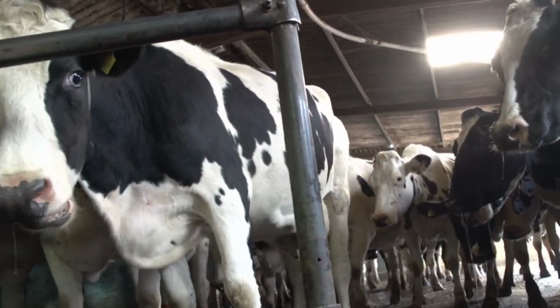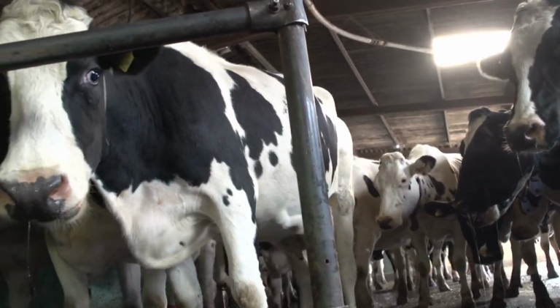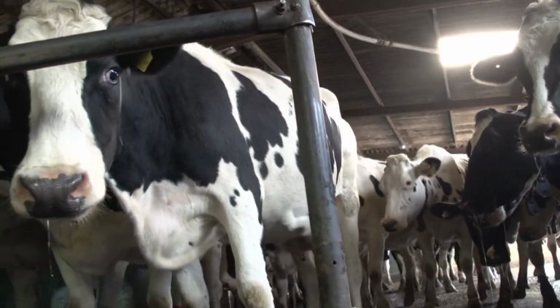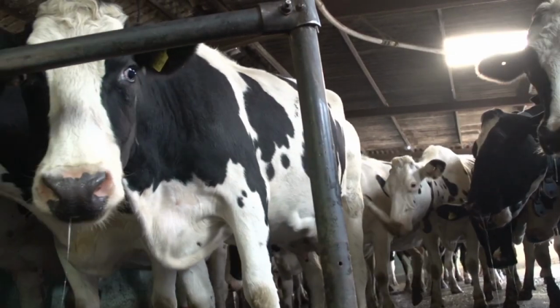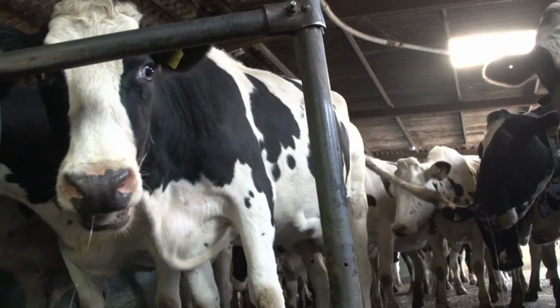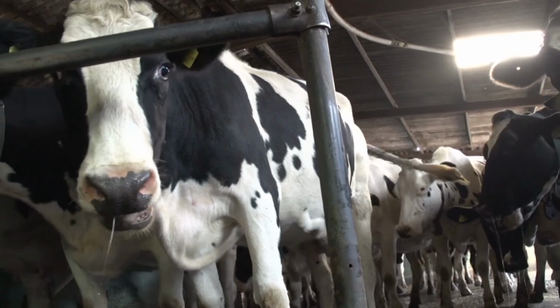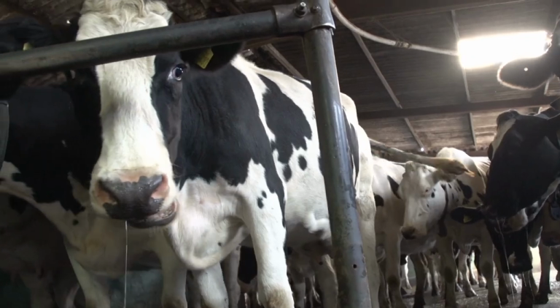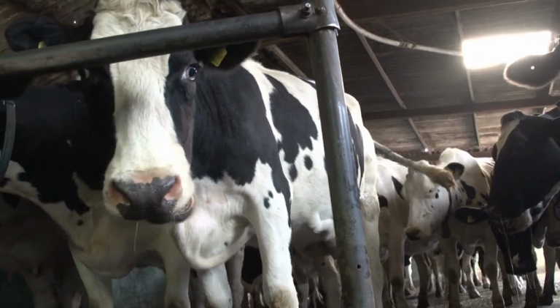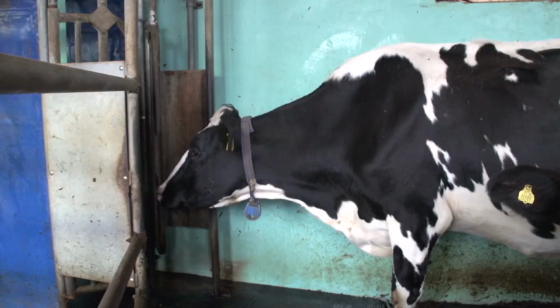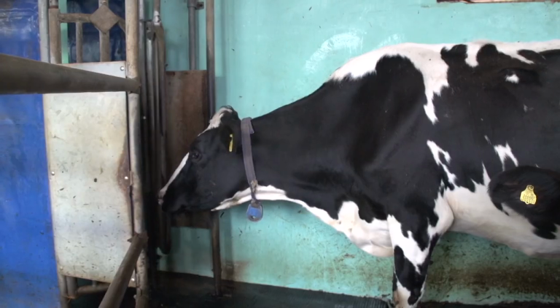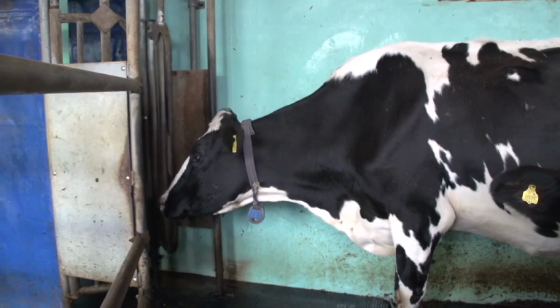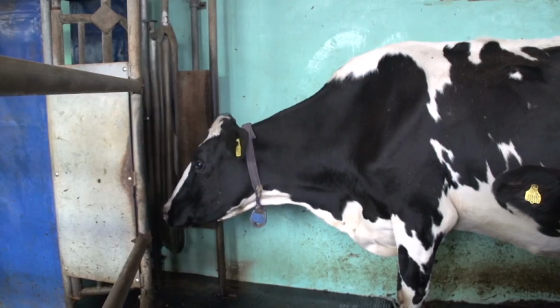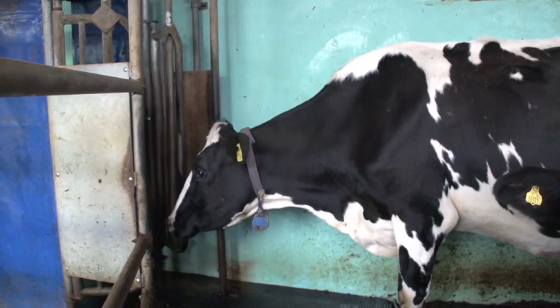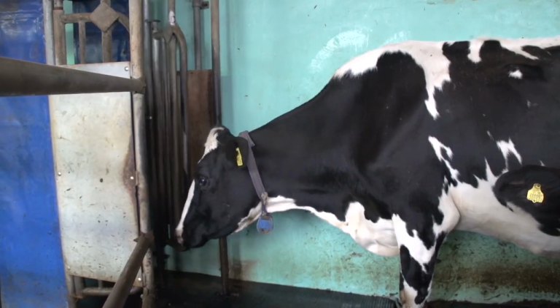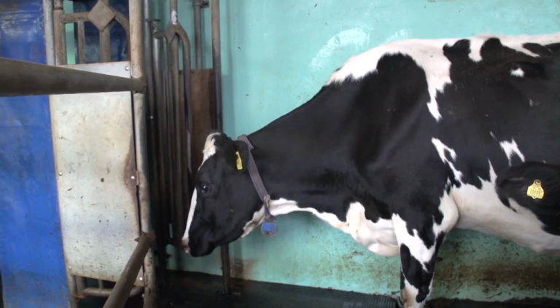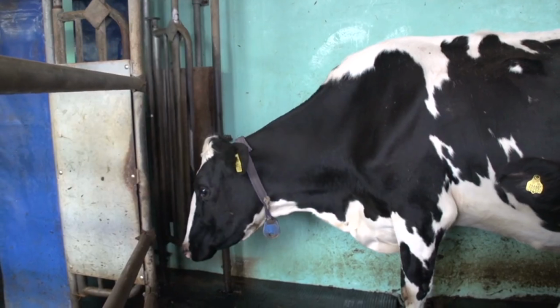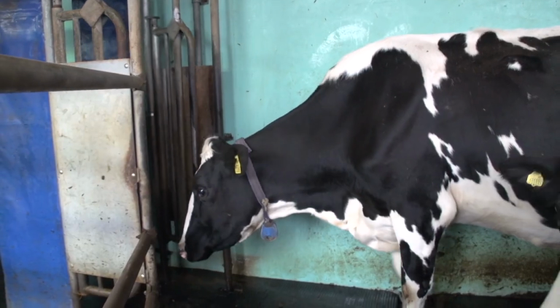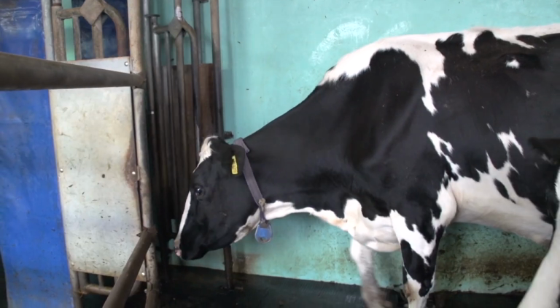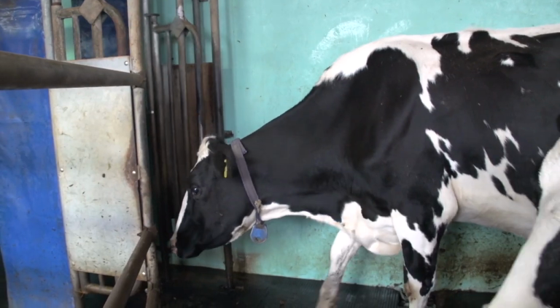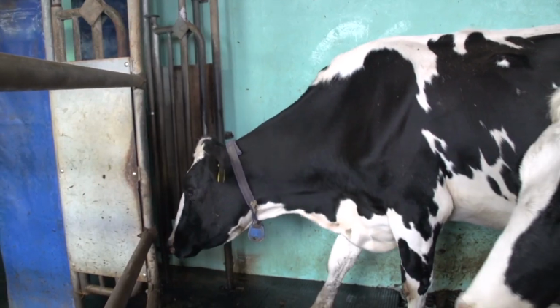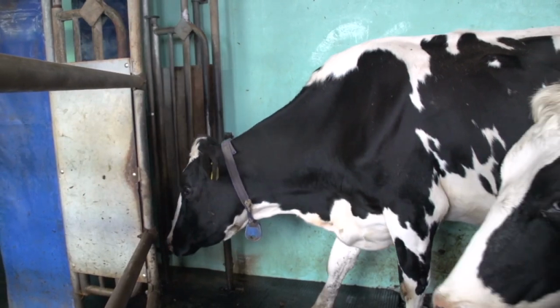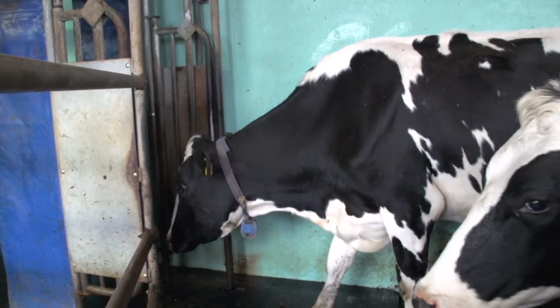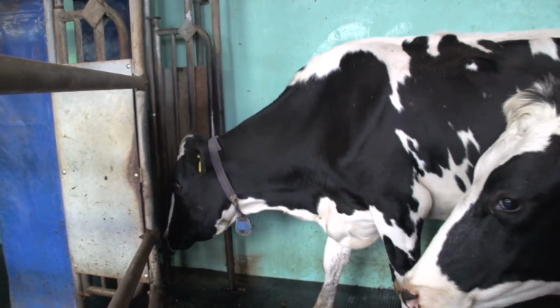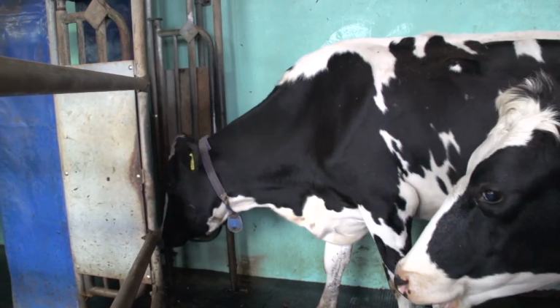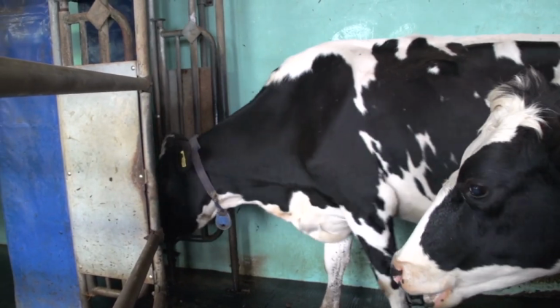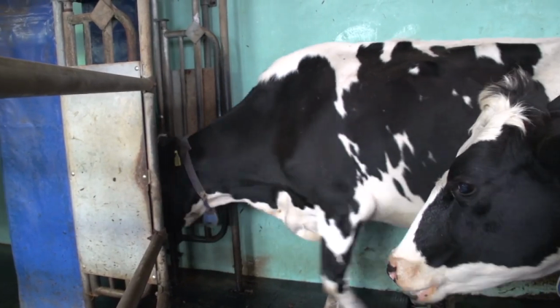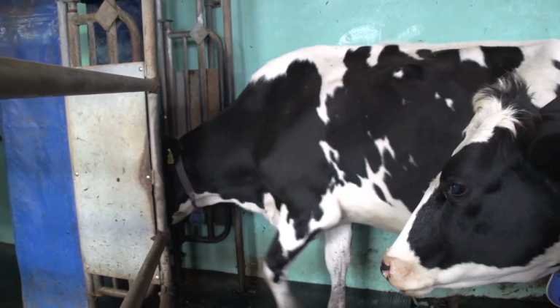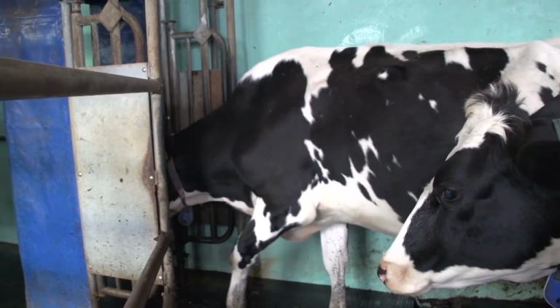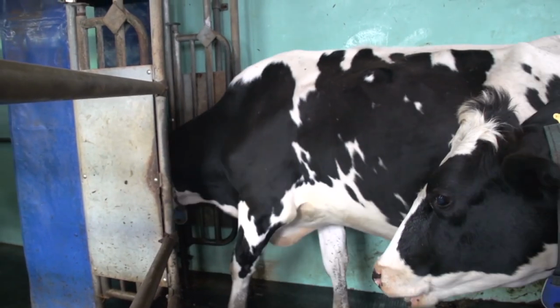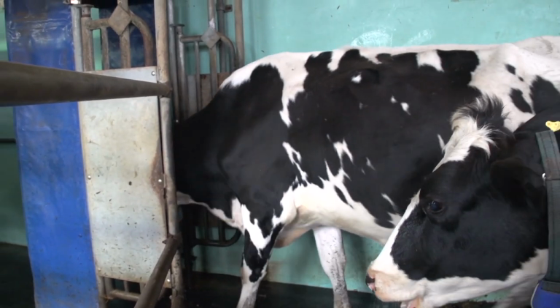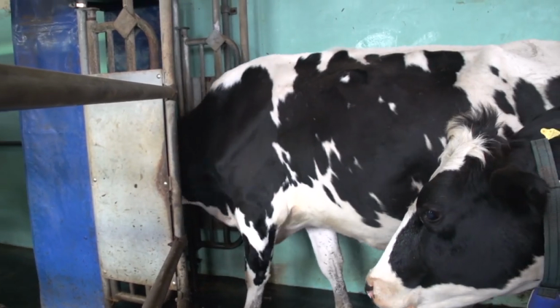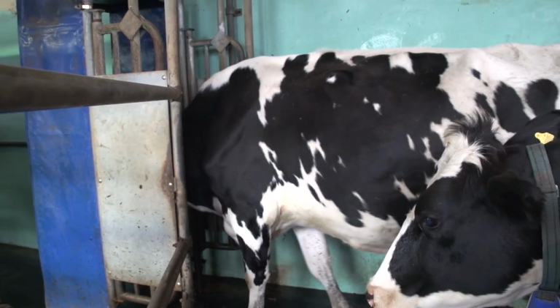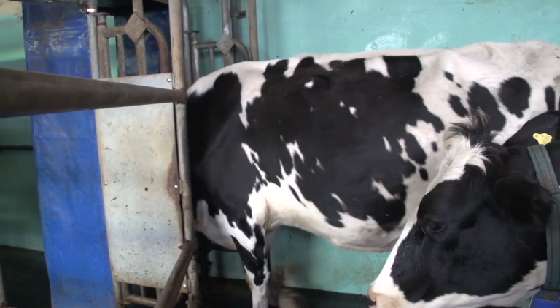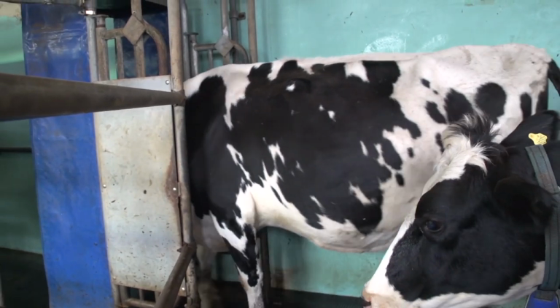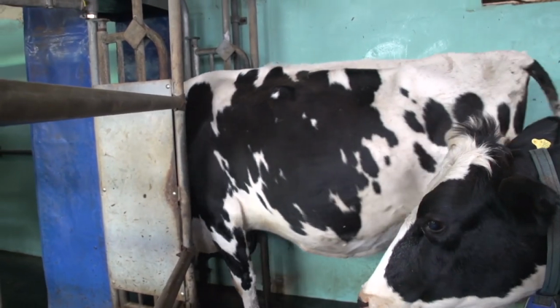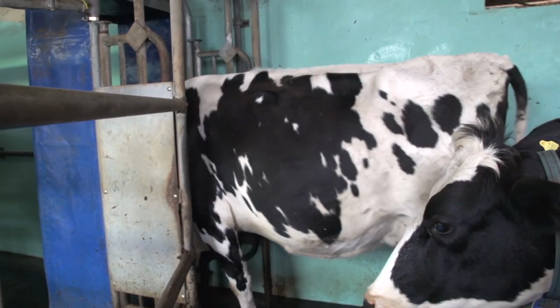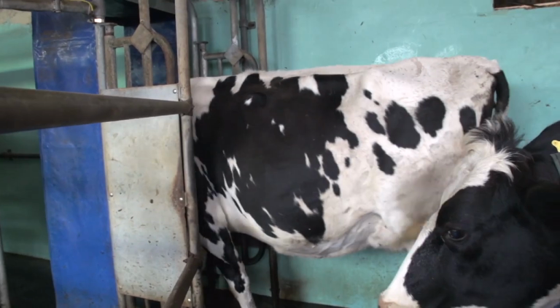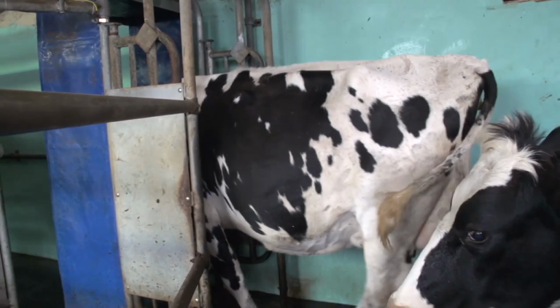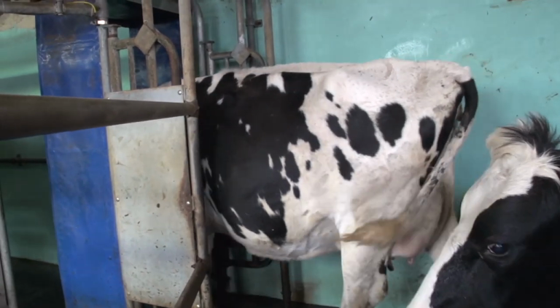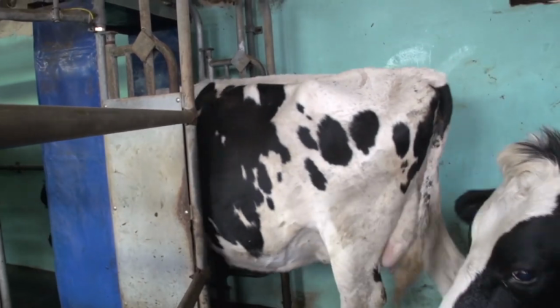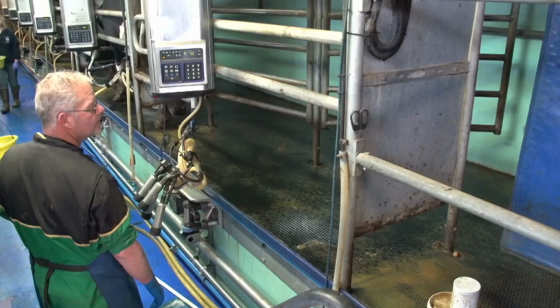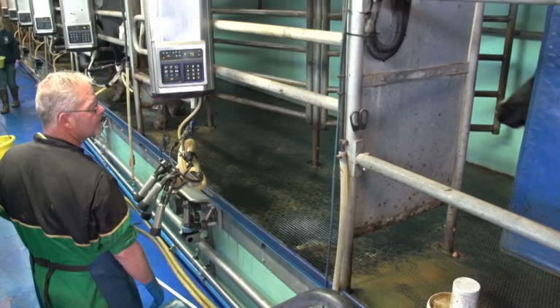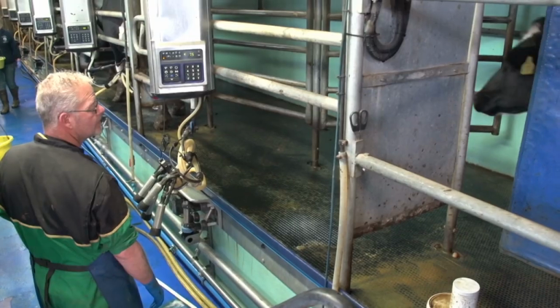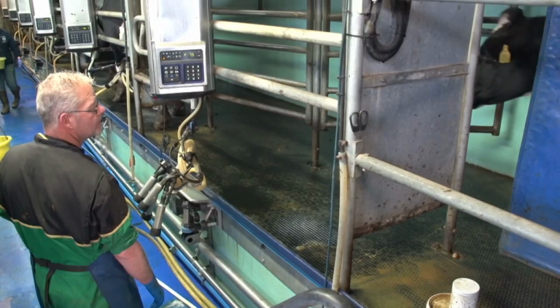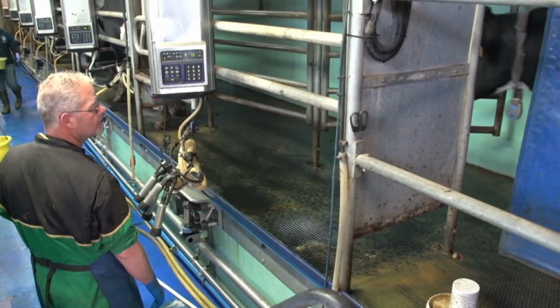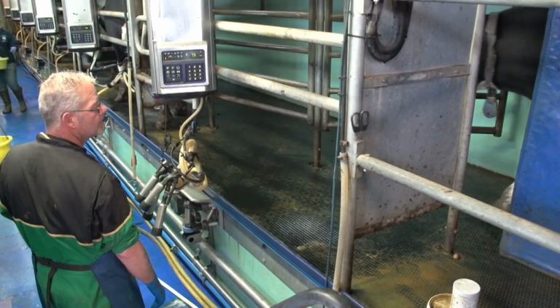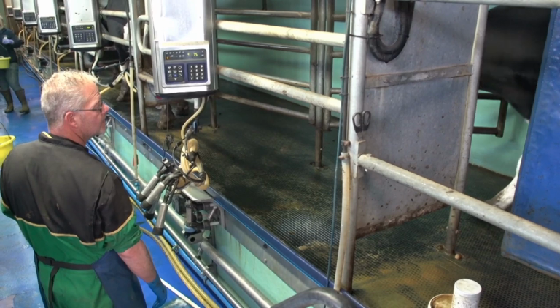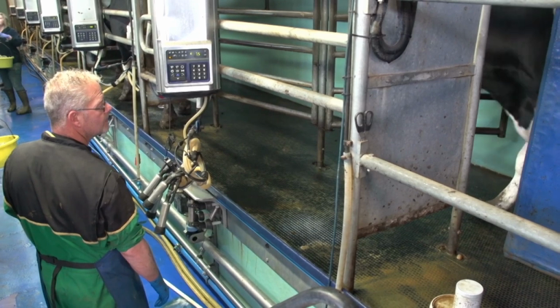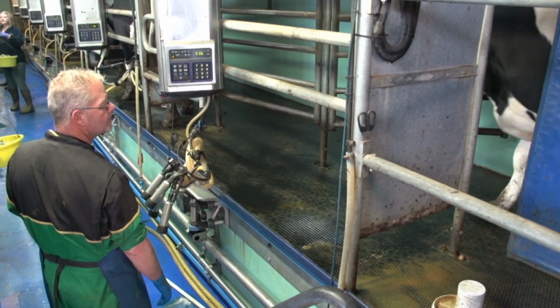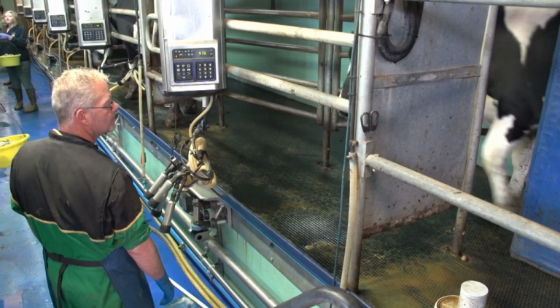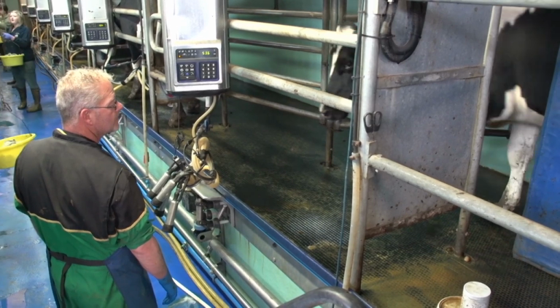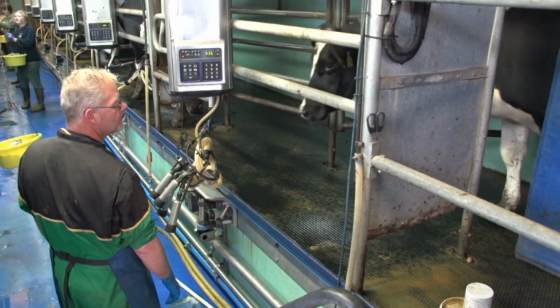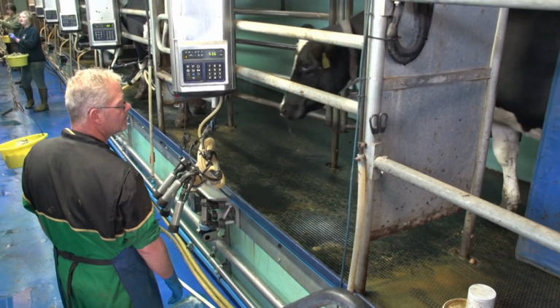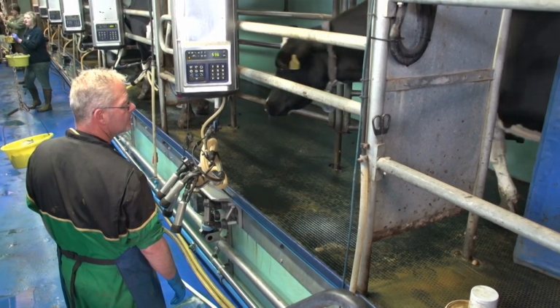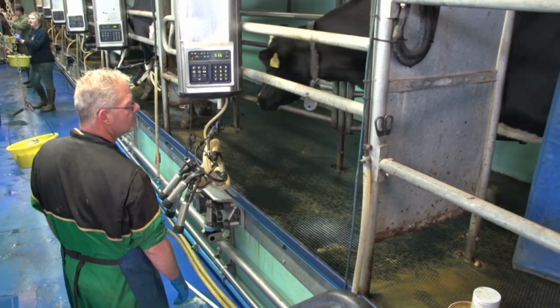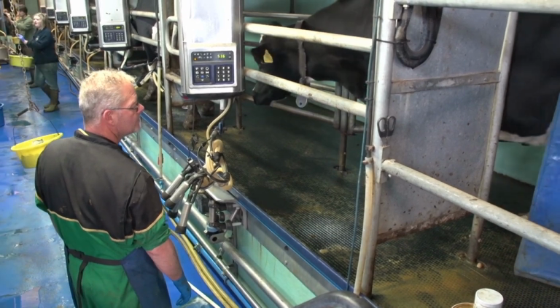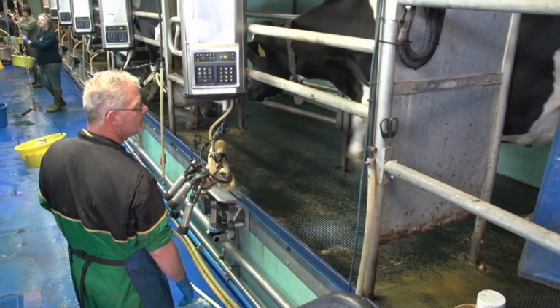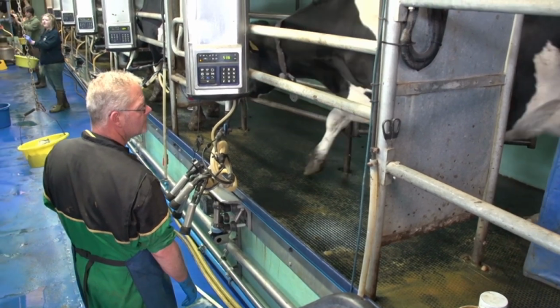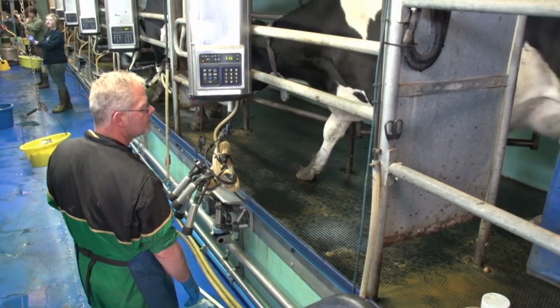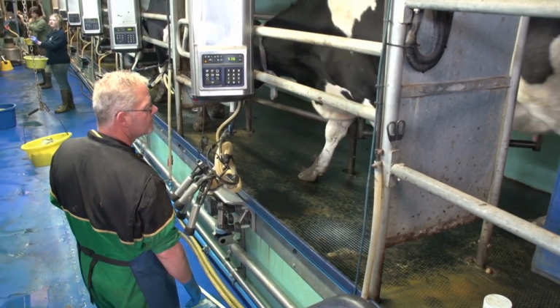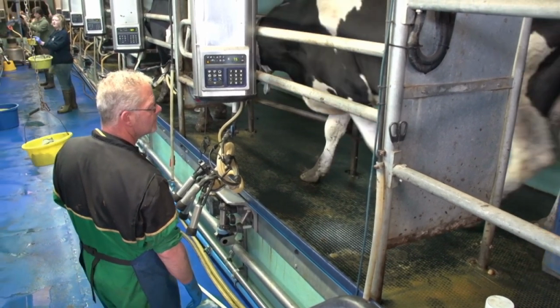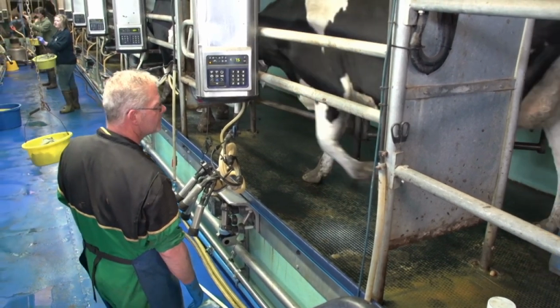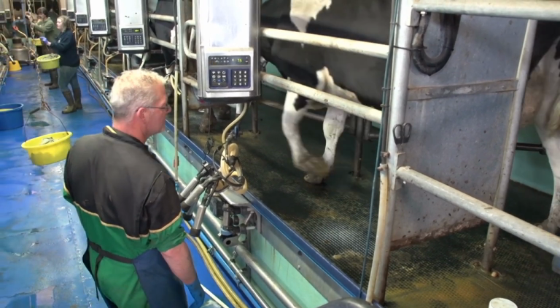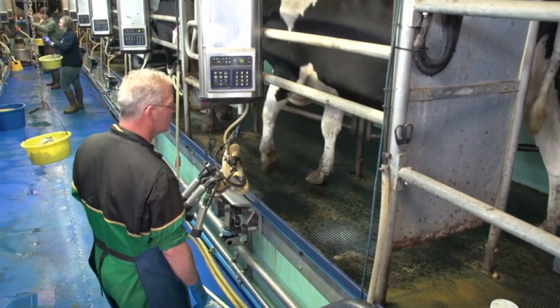At Bottom Hill Farm, up to 12 cows can be milked at one time, which means that milking this herd of 80 cows takes up to an hour.